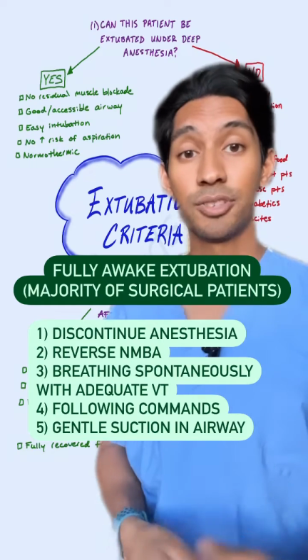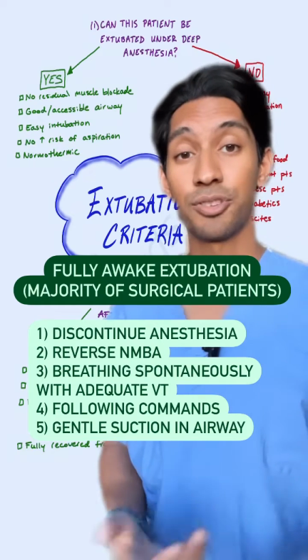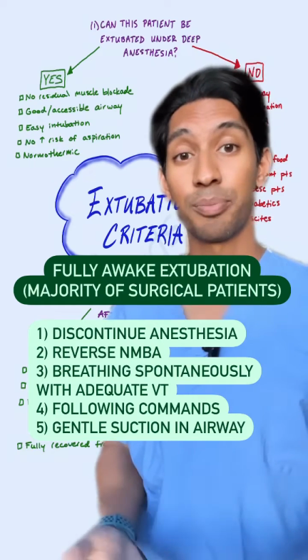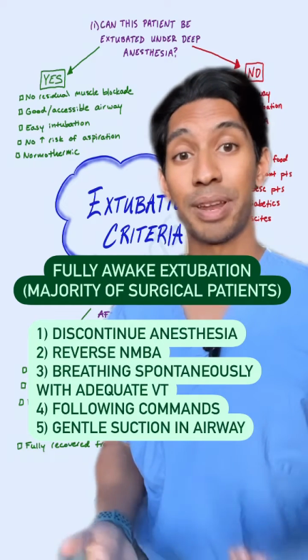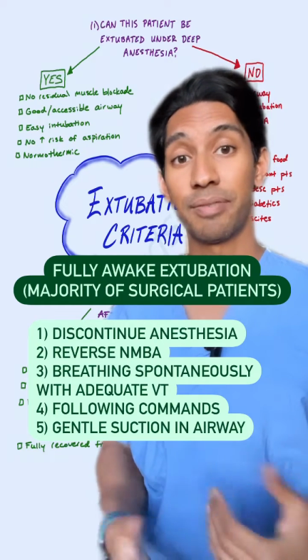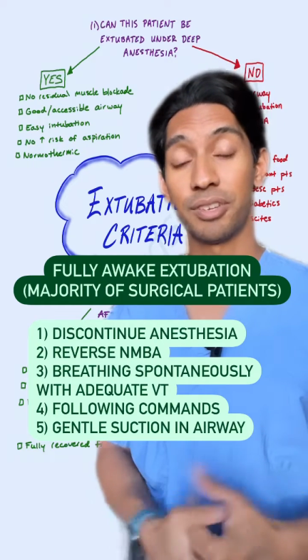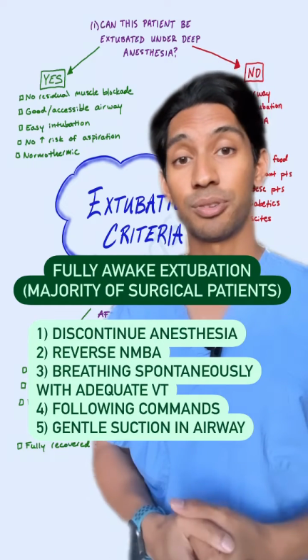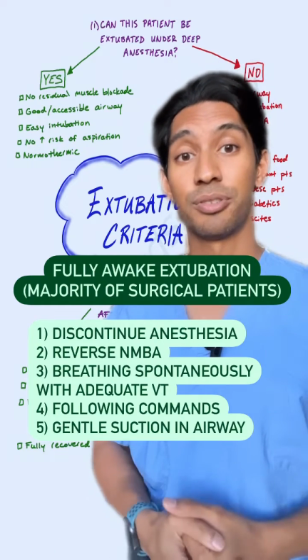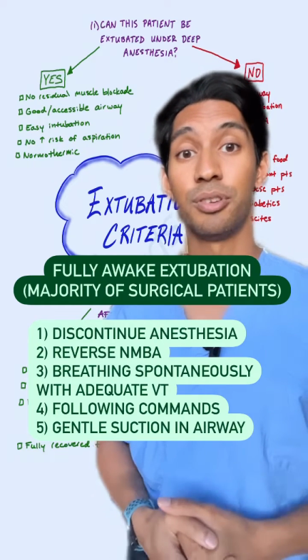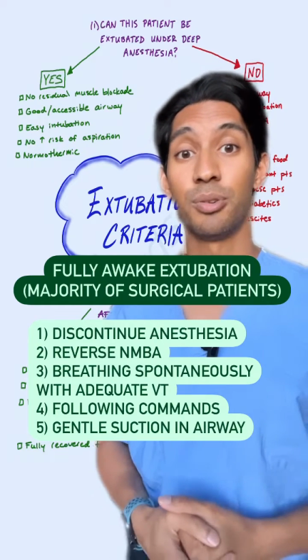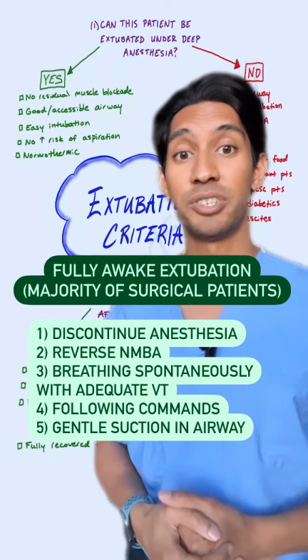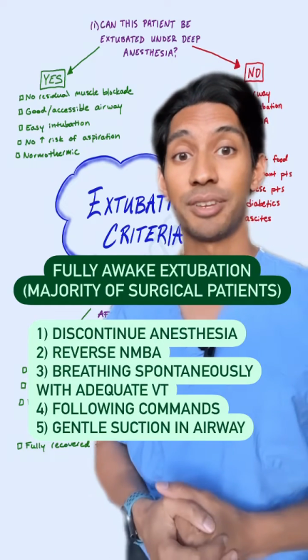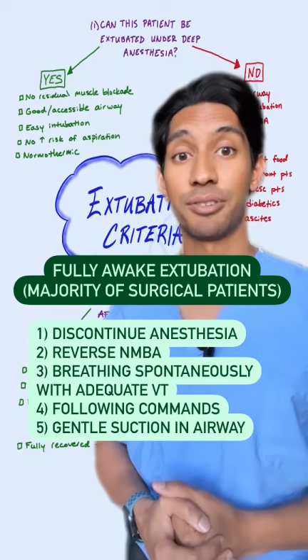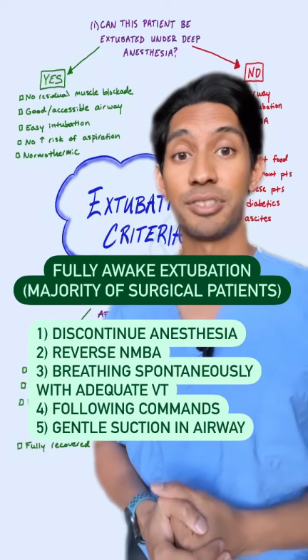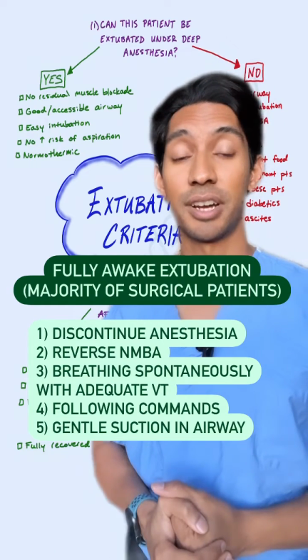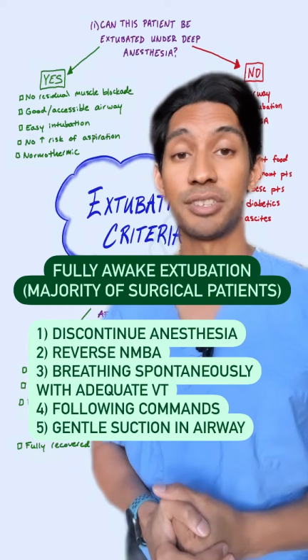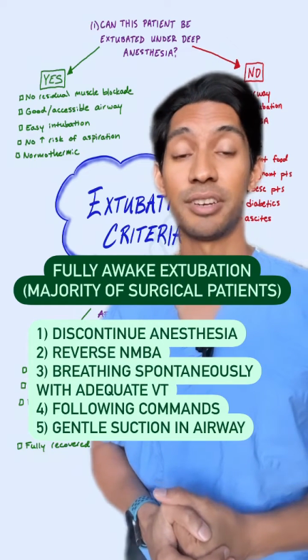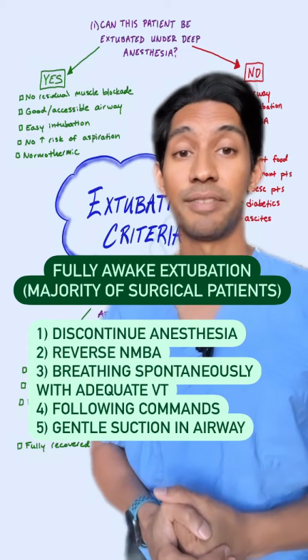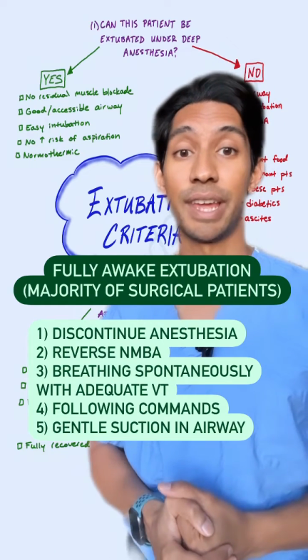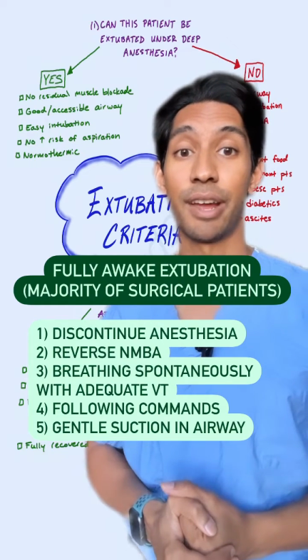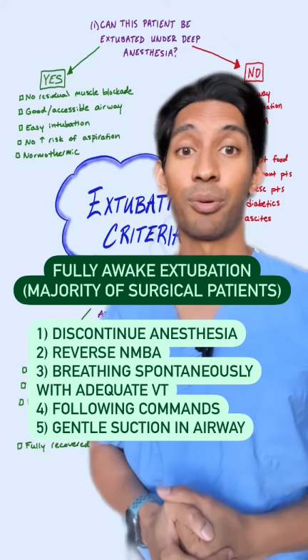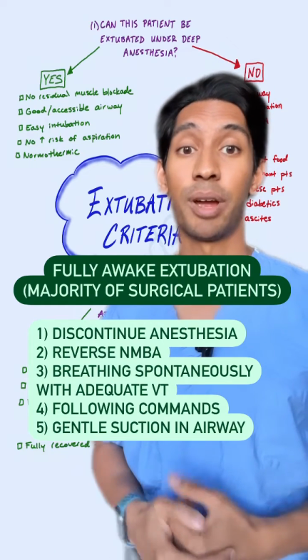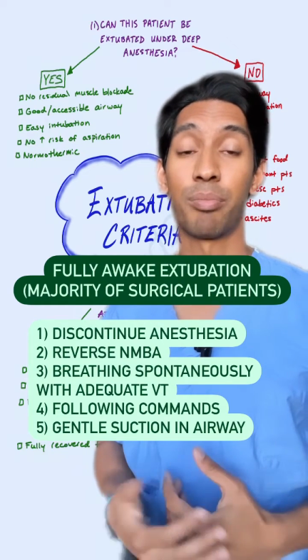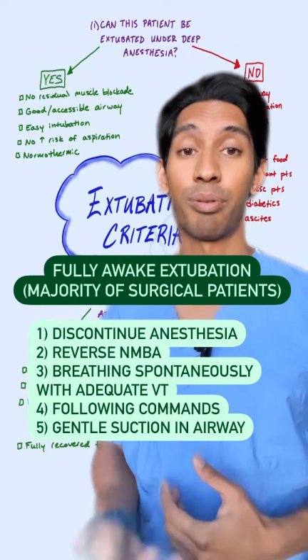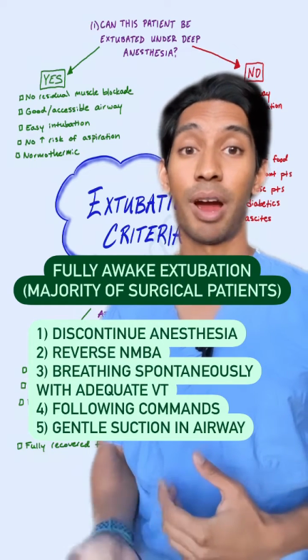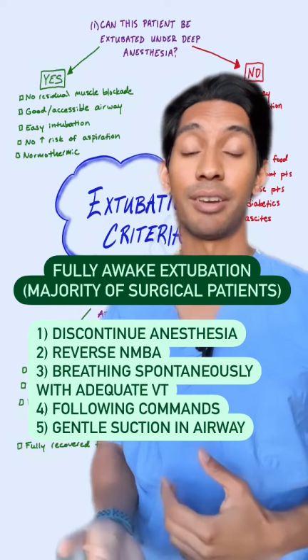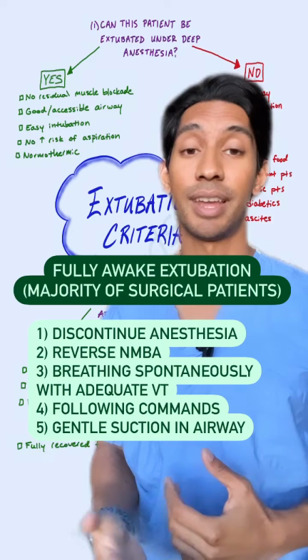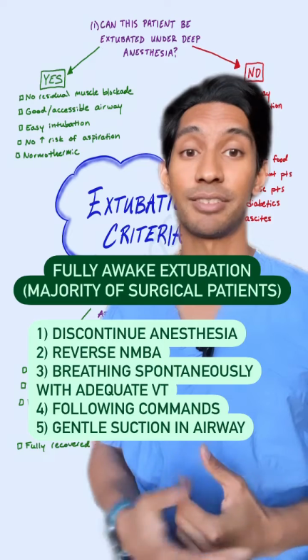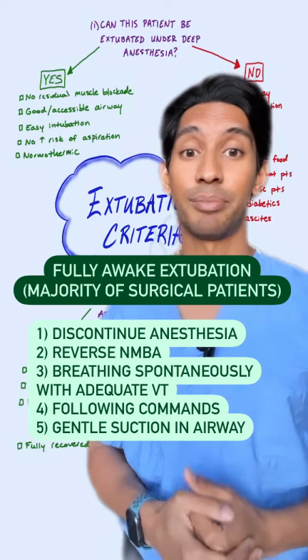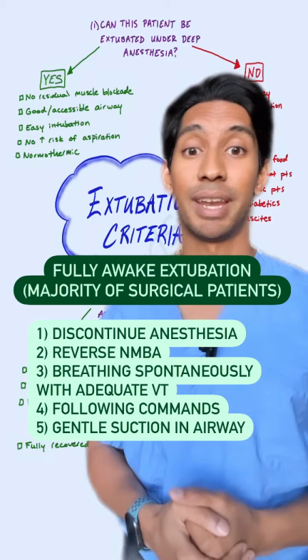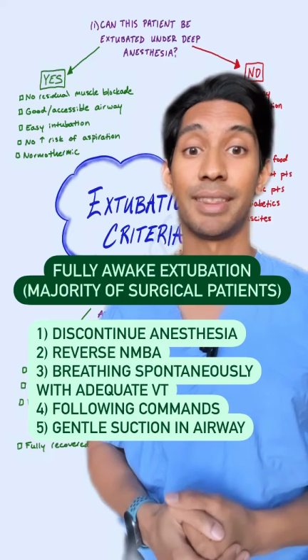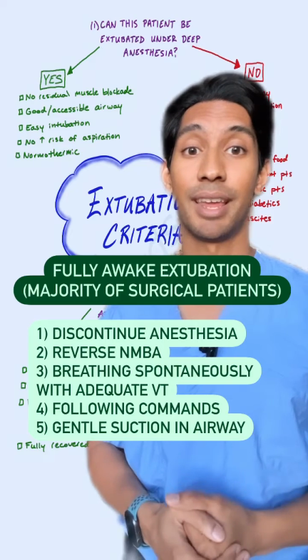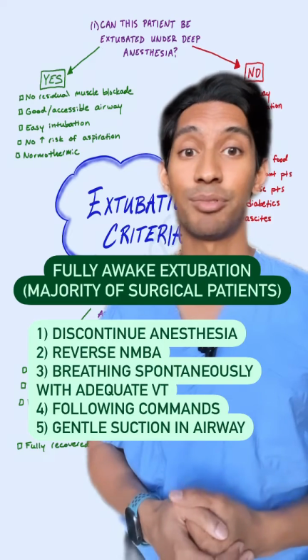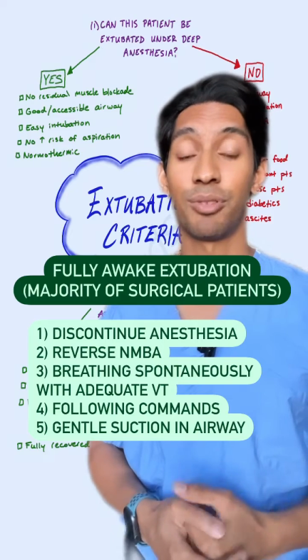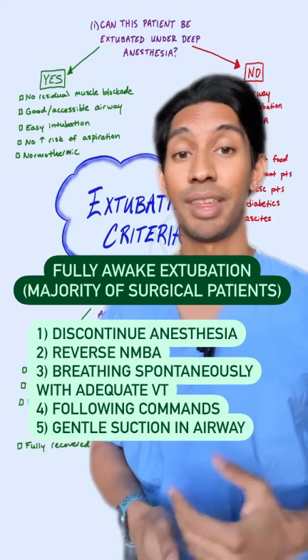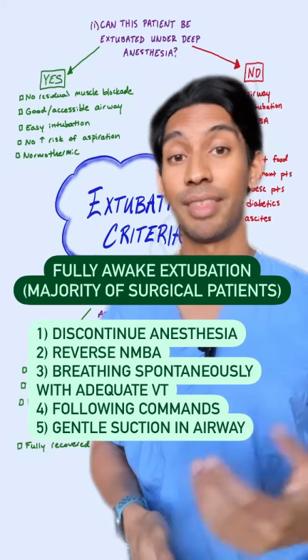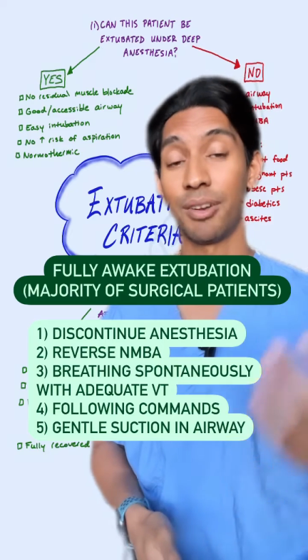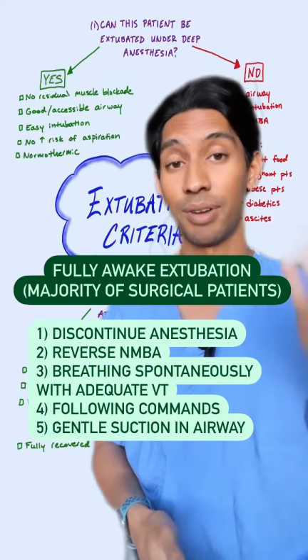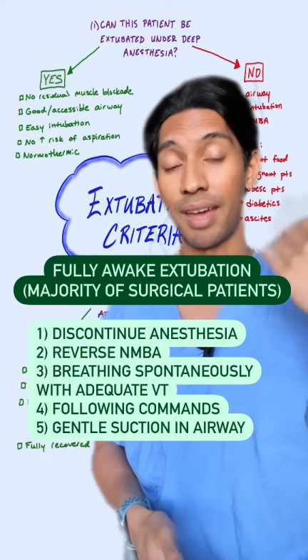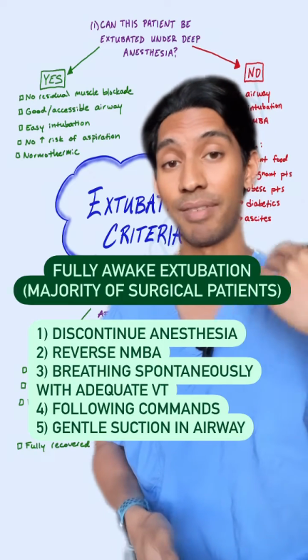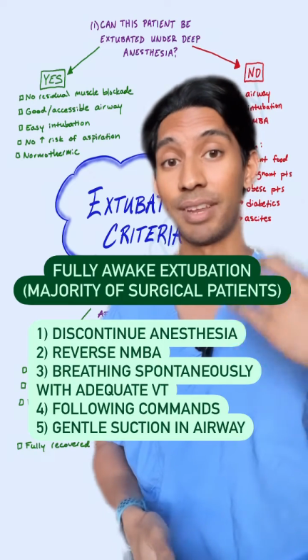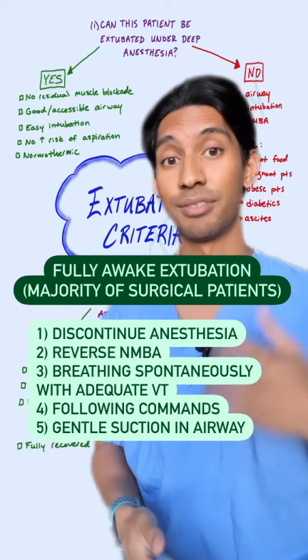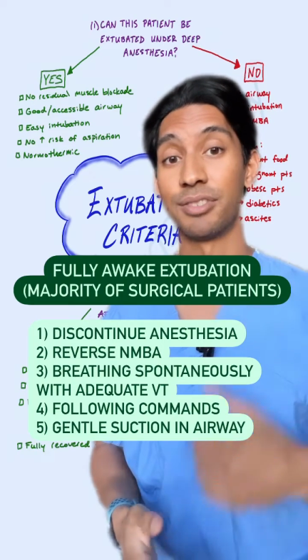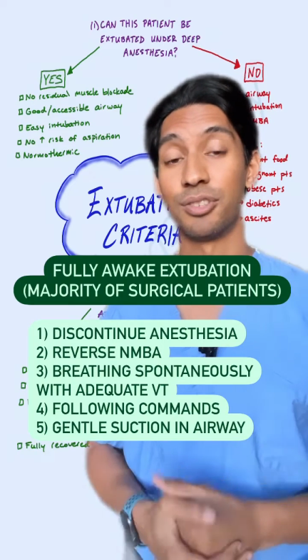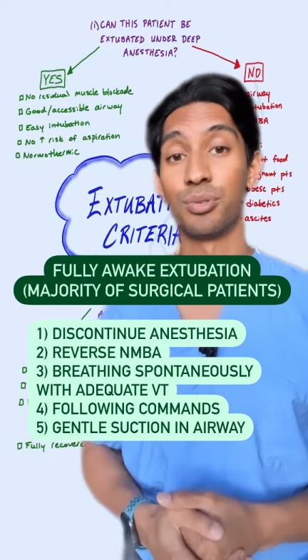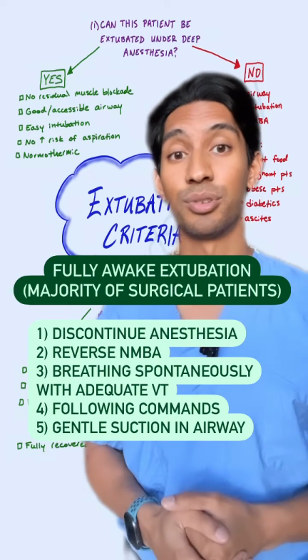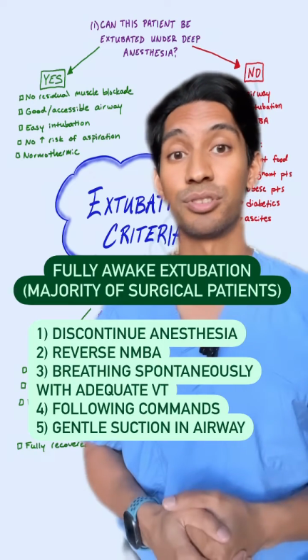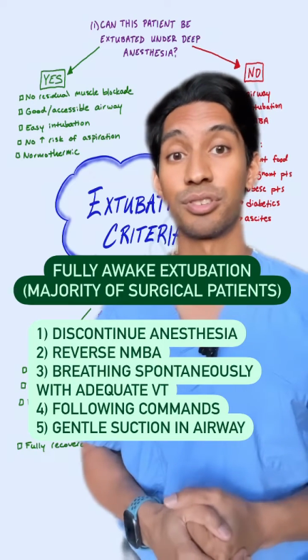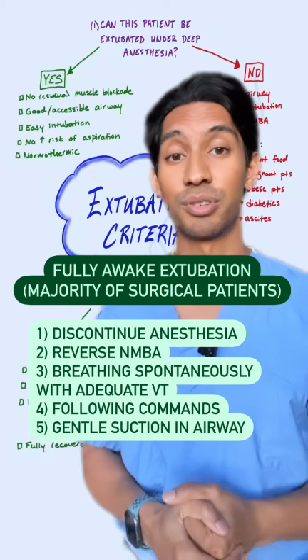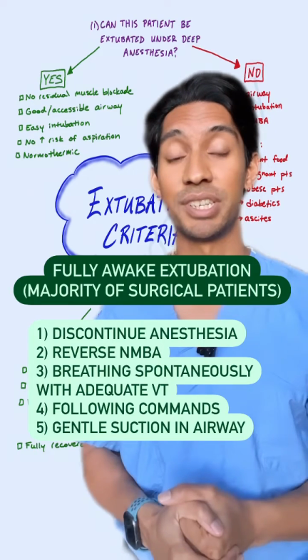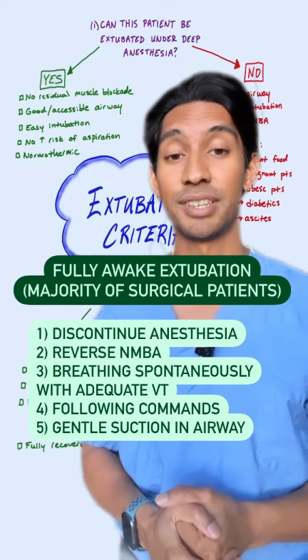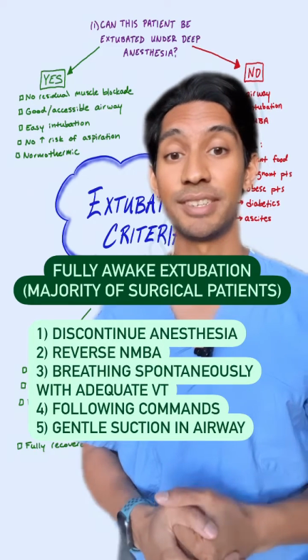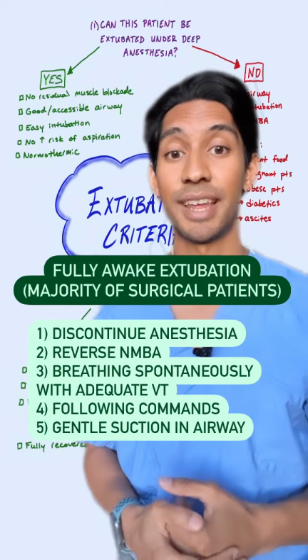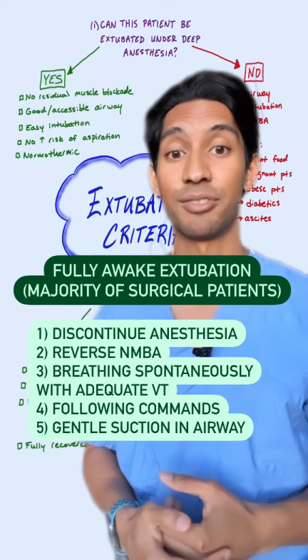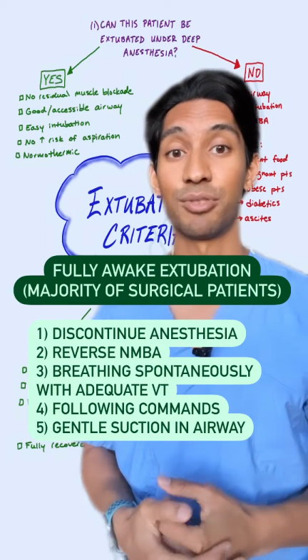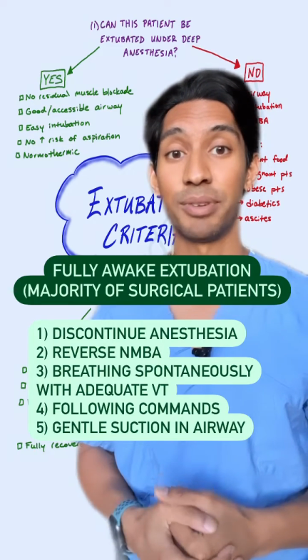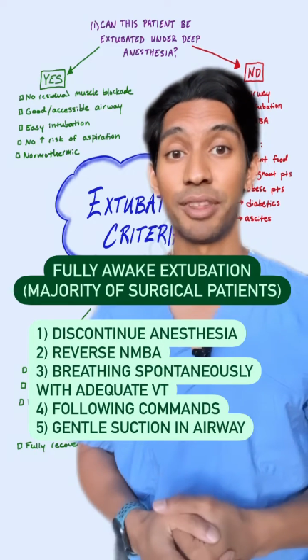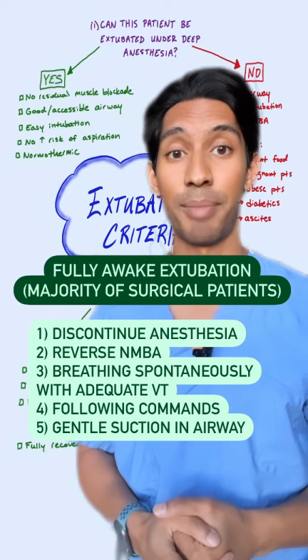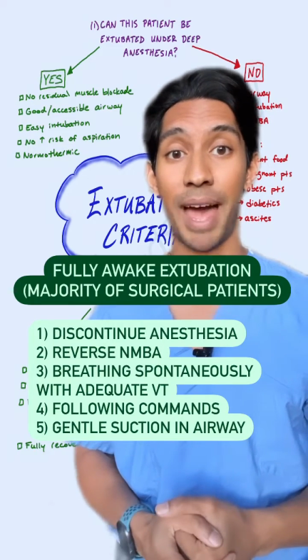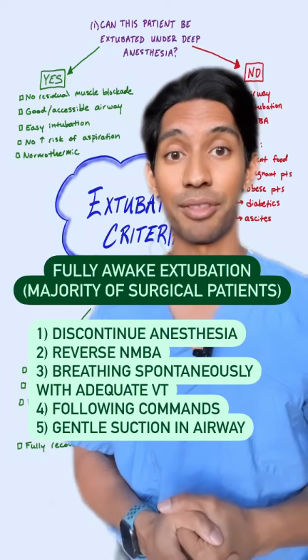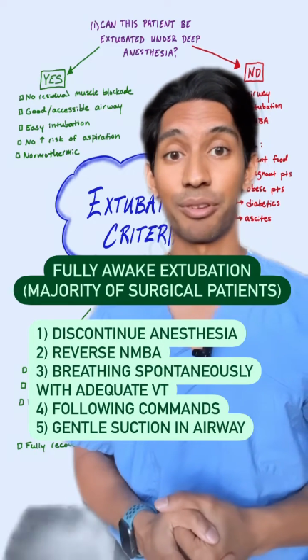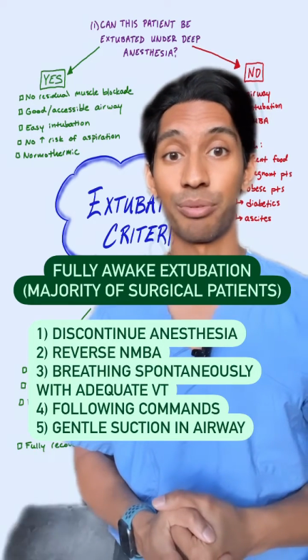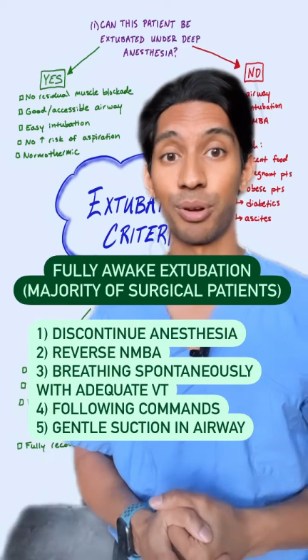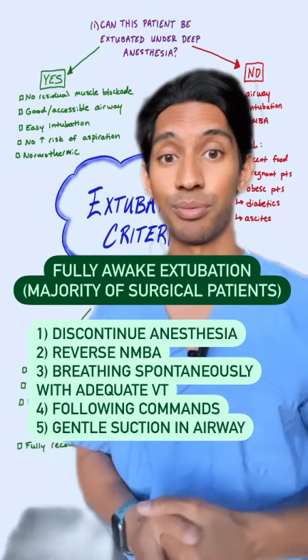It's also beneficial to do a gentle suction of the airway prior to extubating them so that they don't have any residual secretions that are driven to the back of their throat.